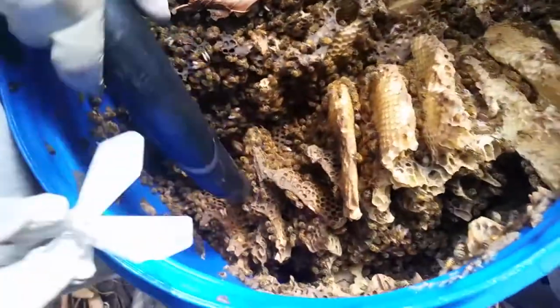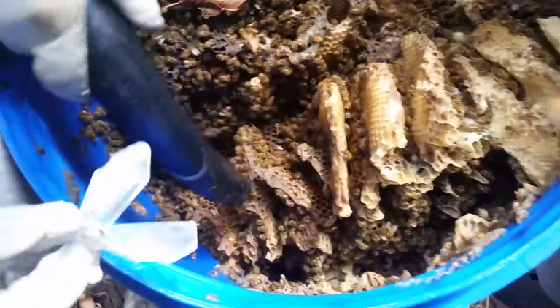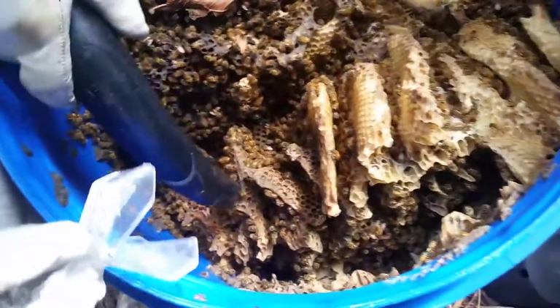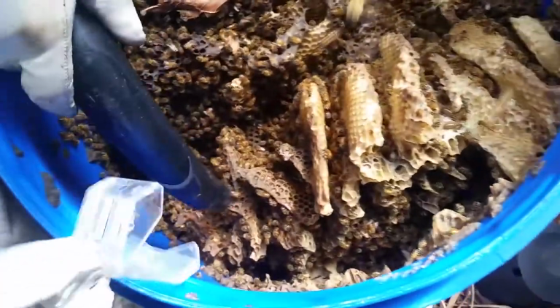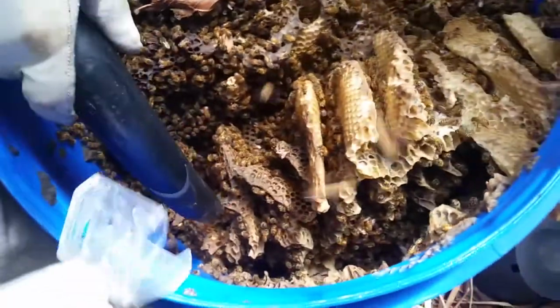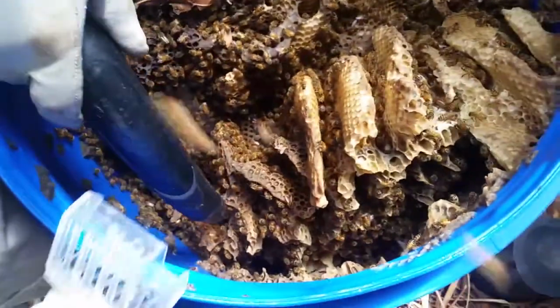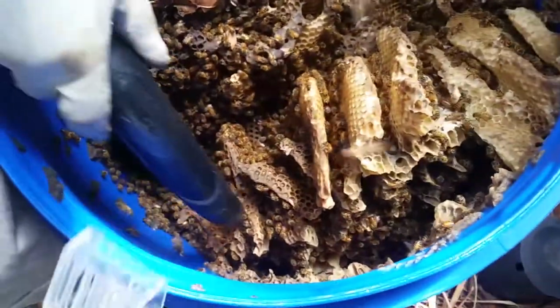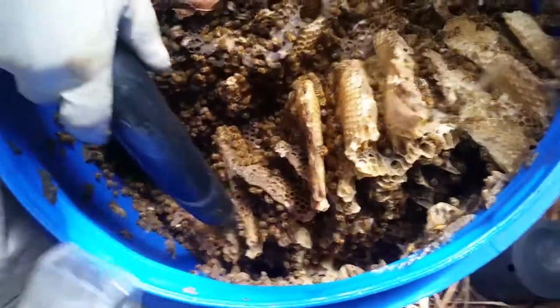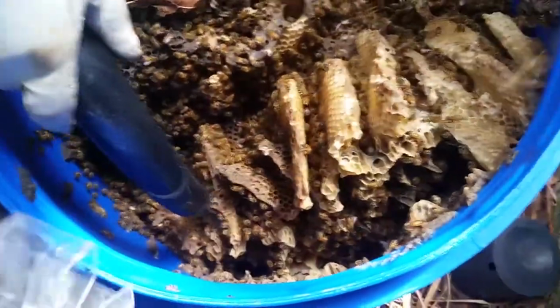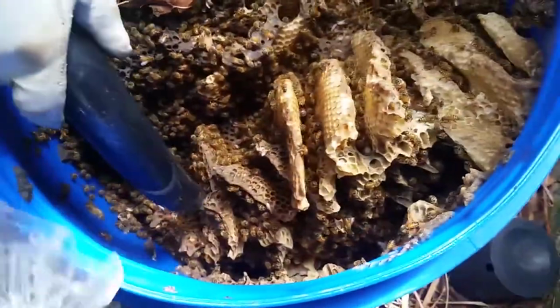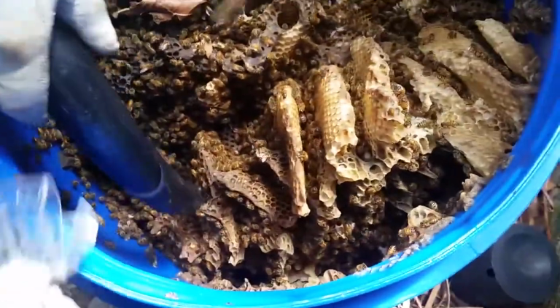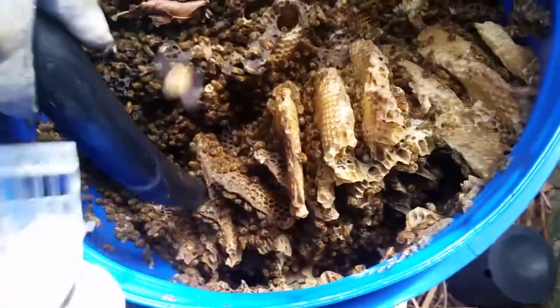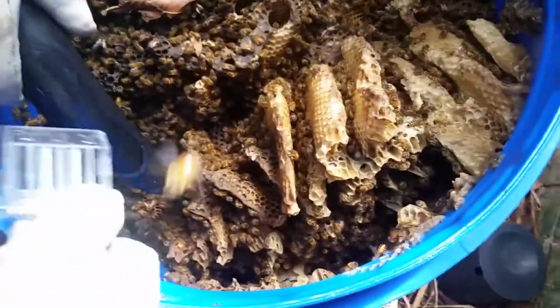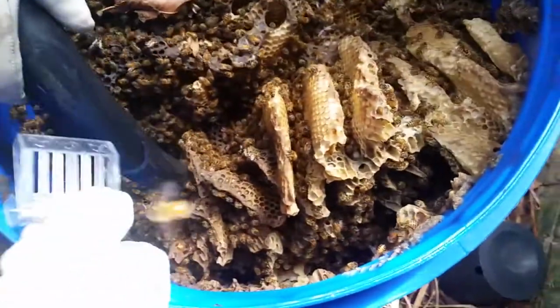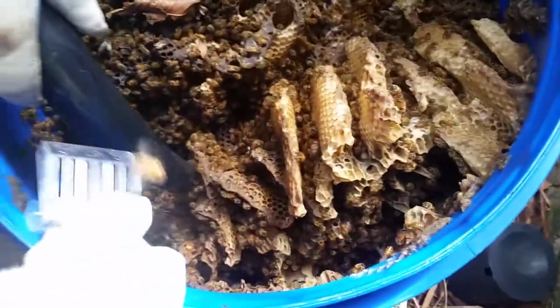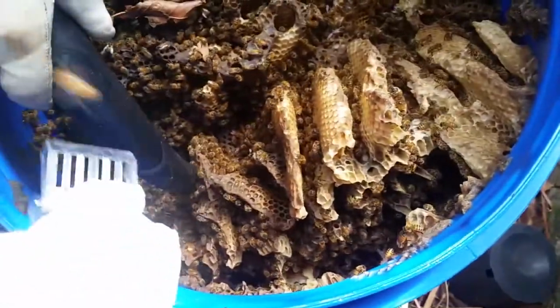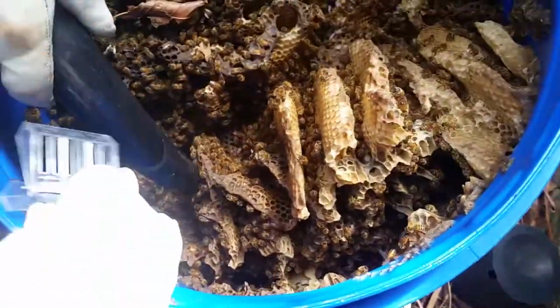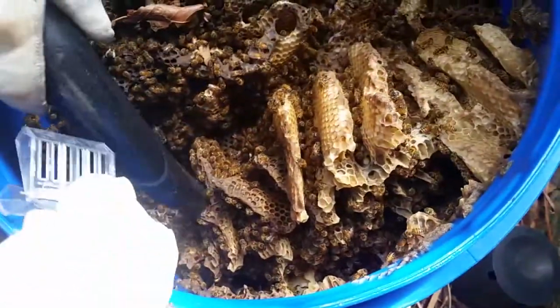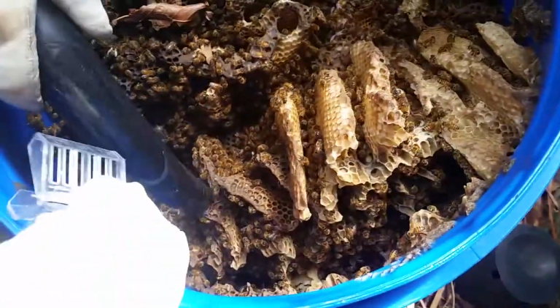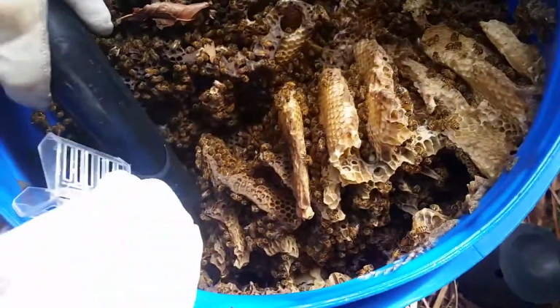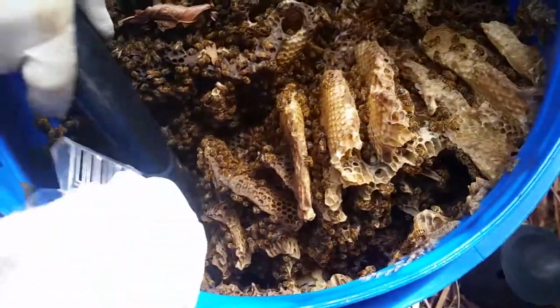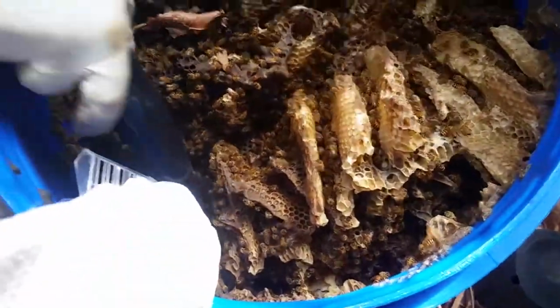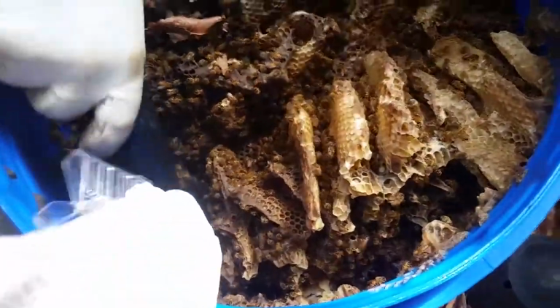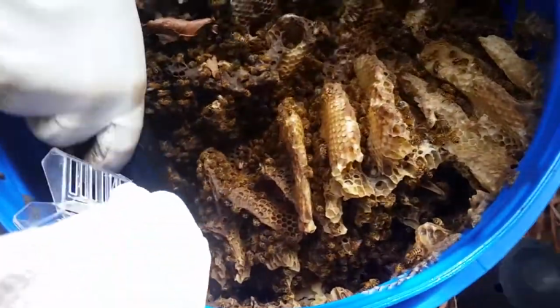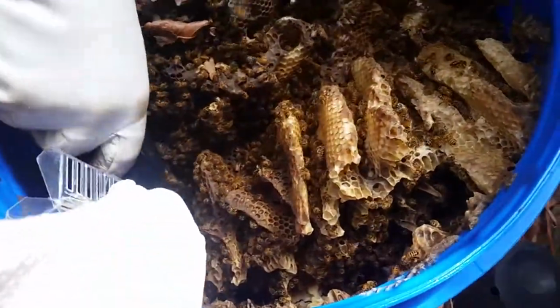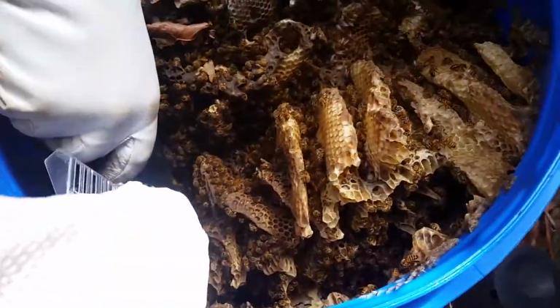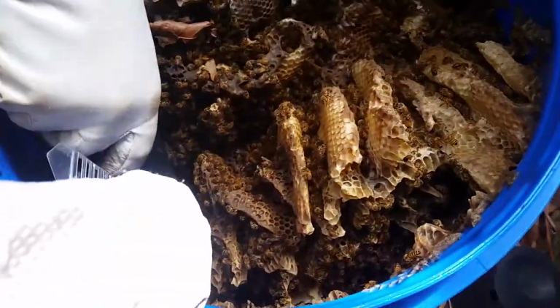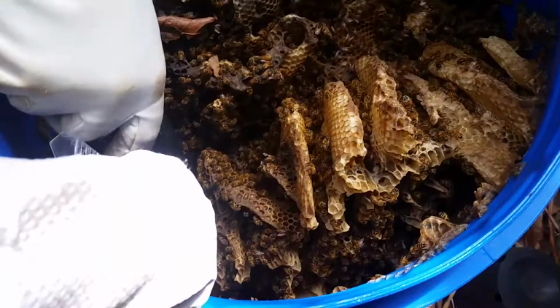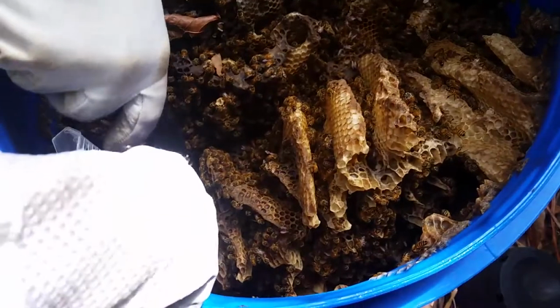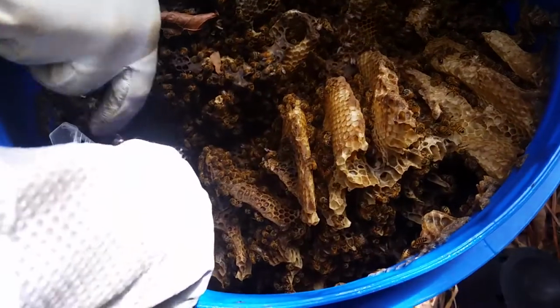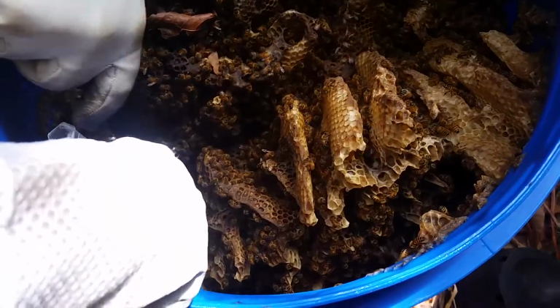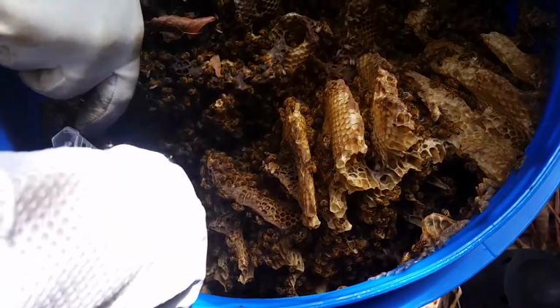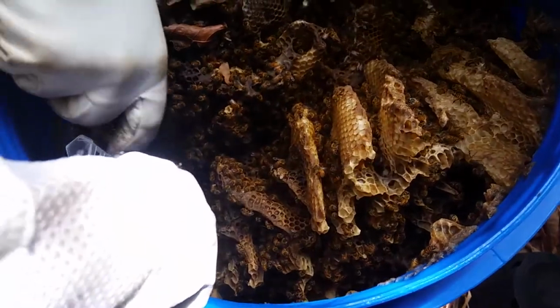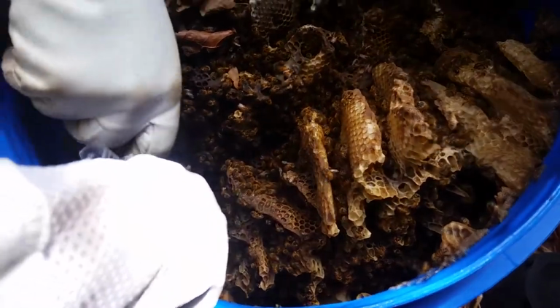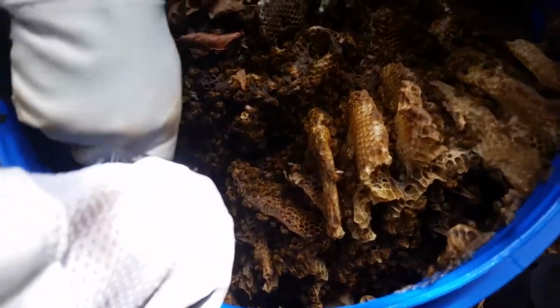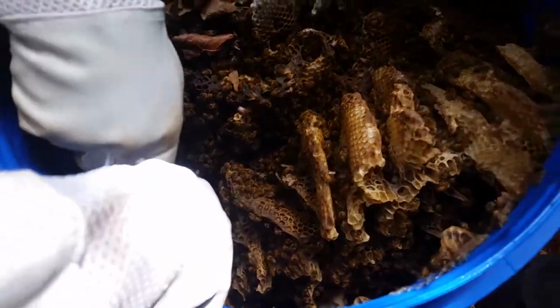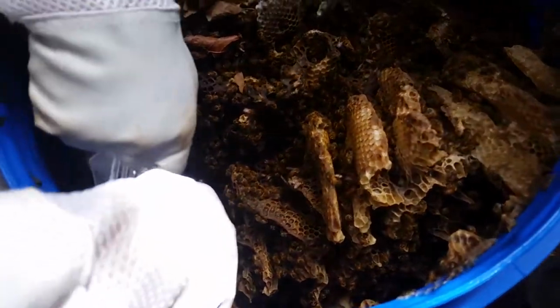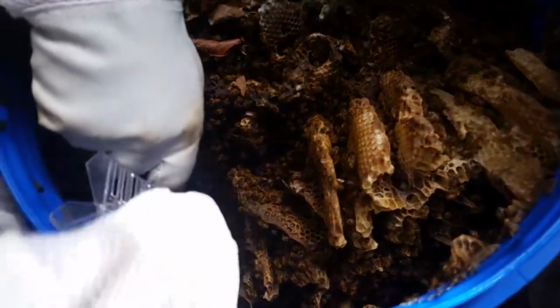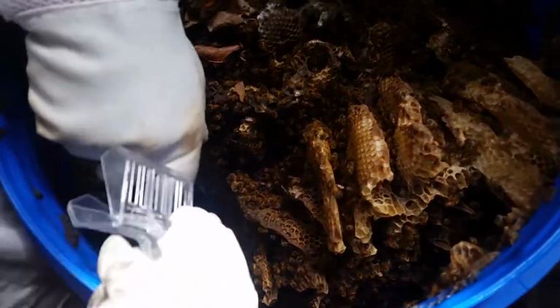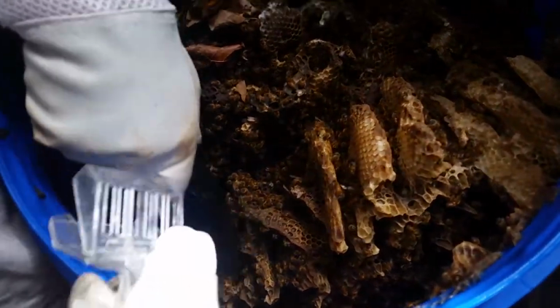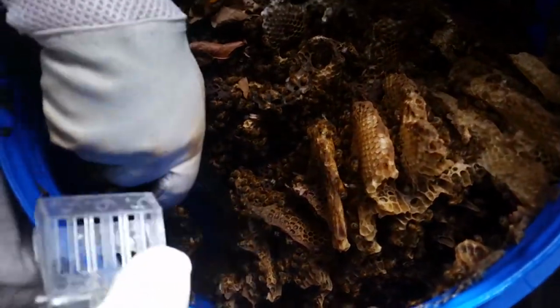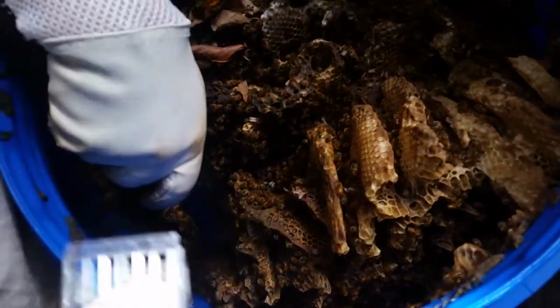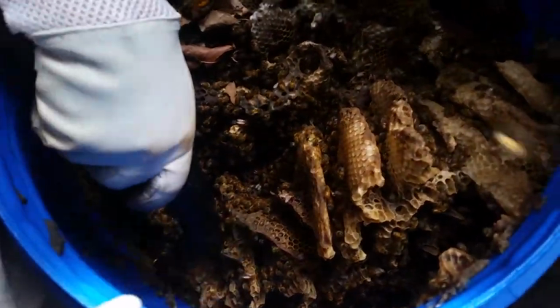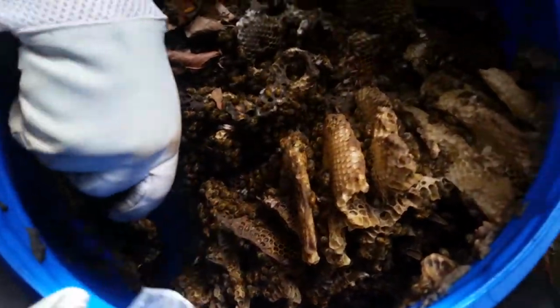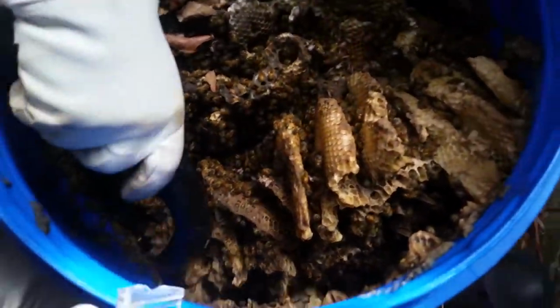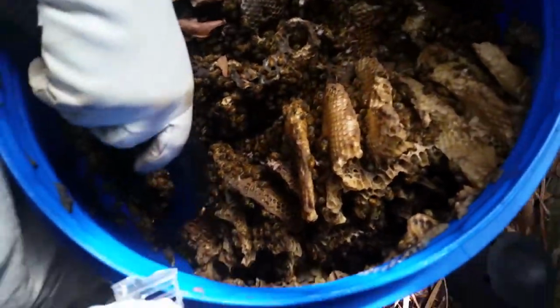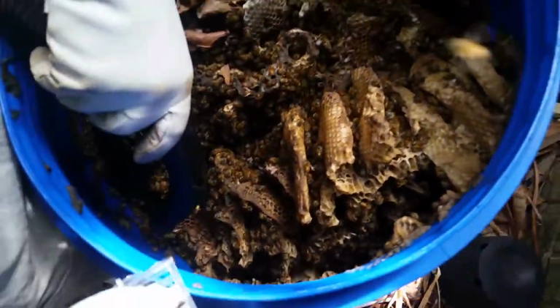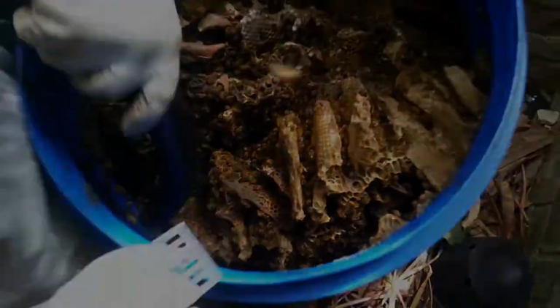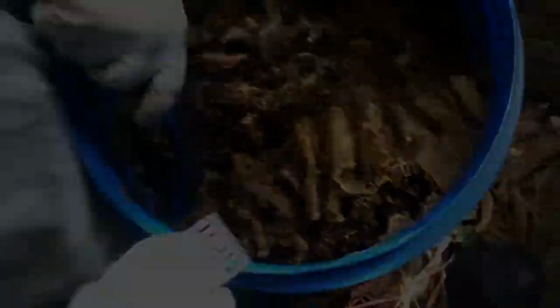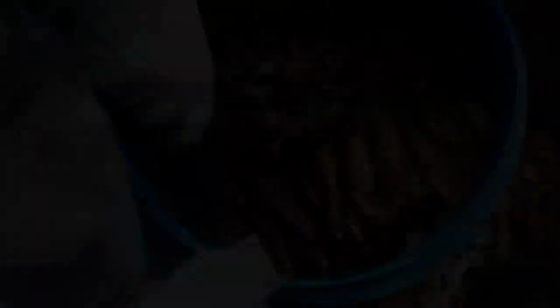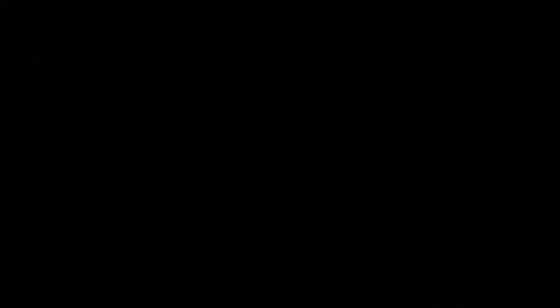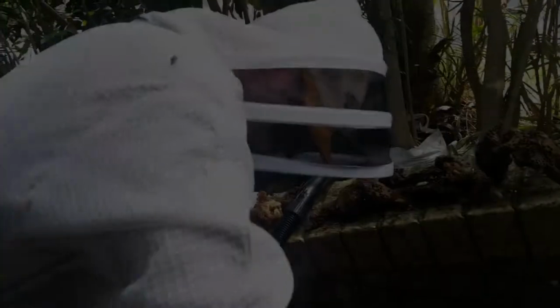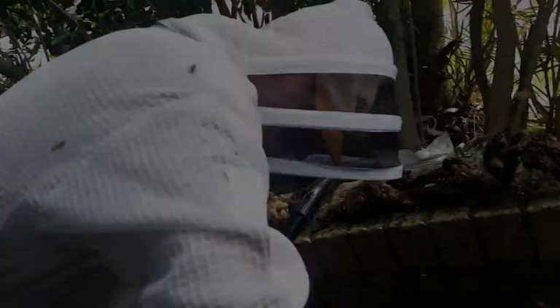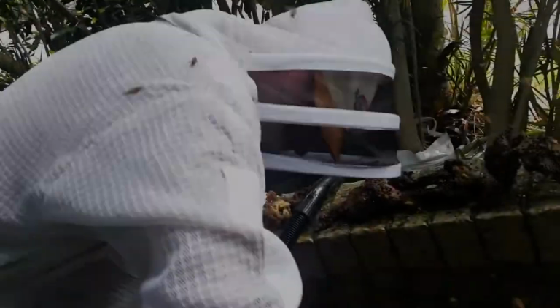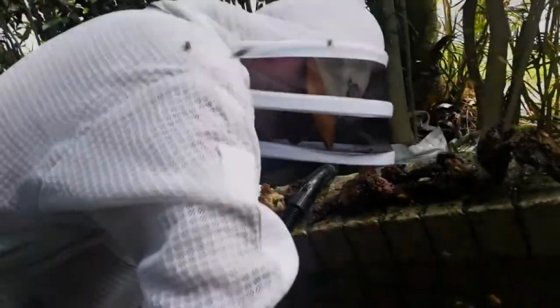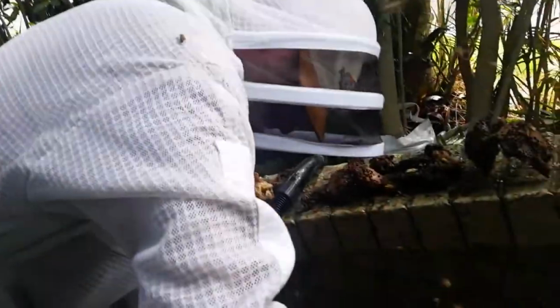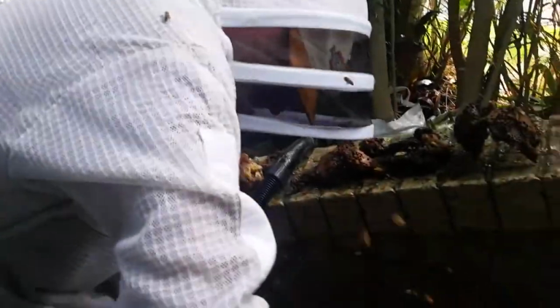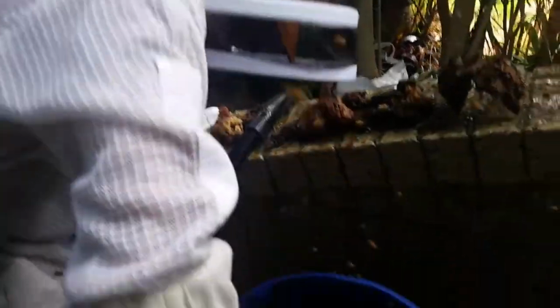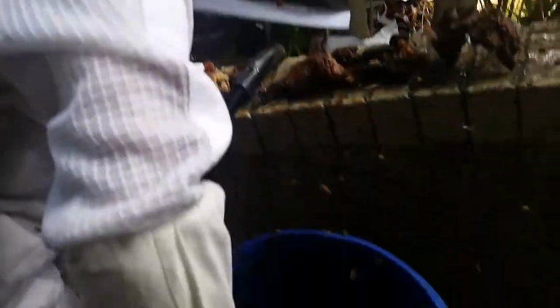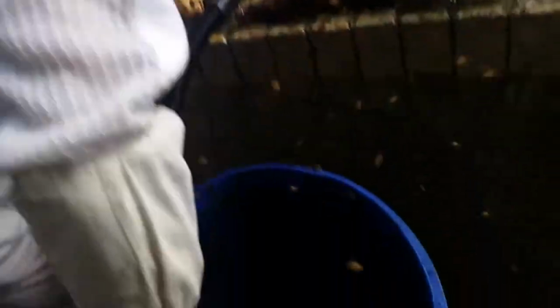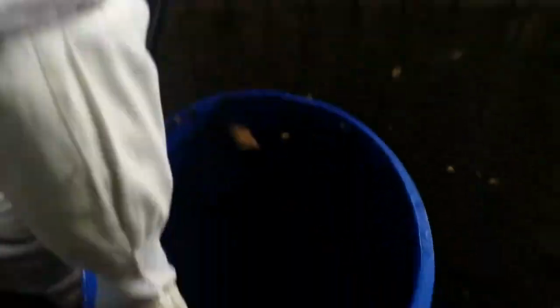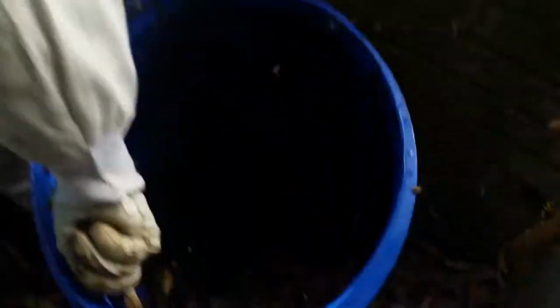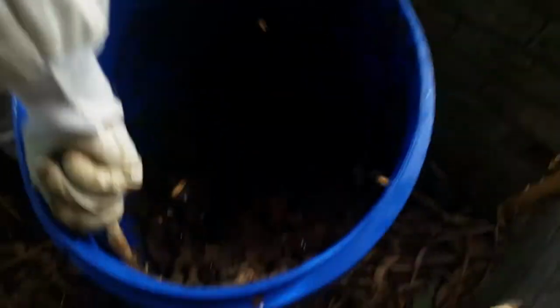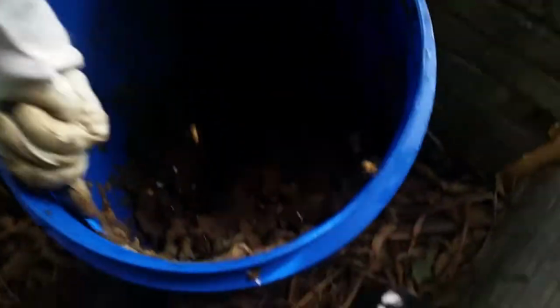We'll get the comb out and get some brood out as well, and hopefully find the queen and take them away. We're now halfway through the removal.